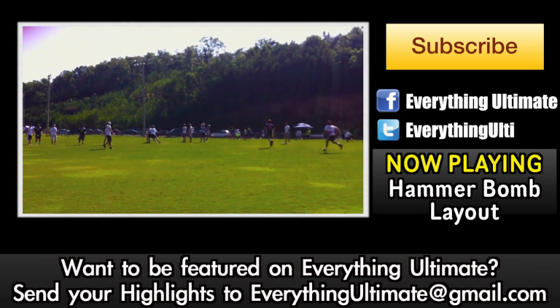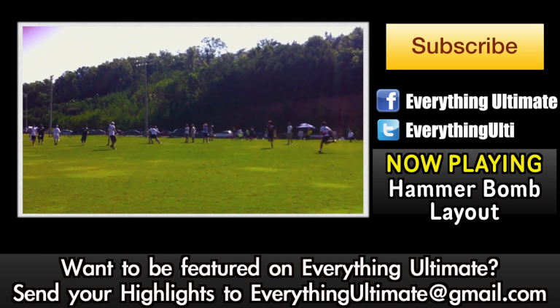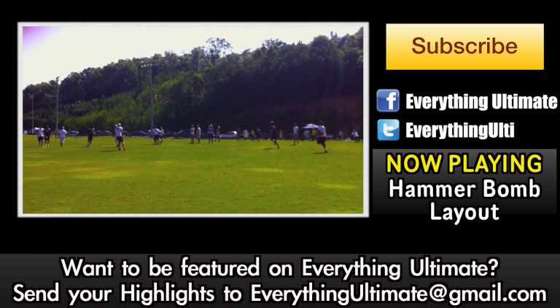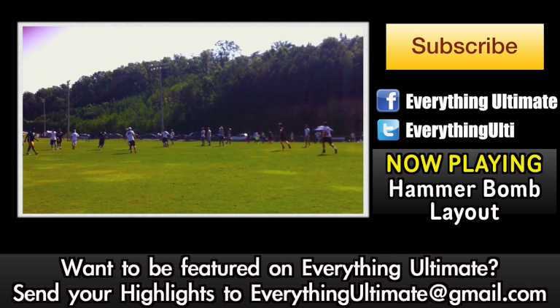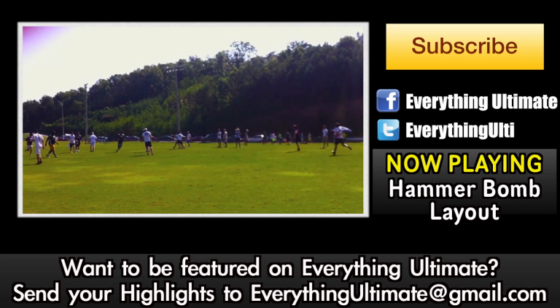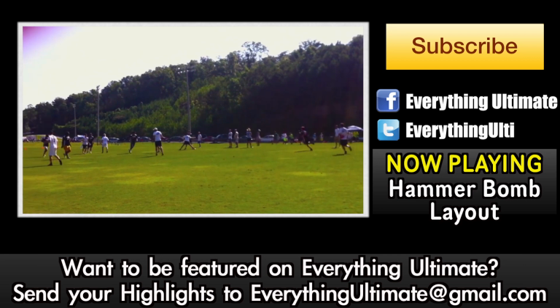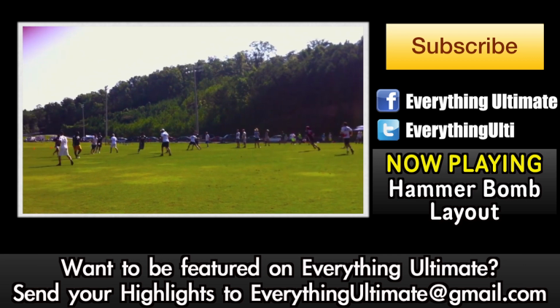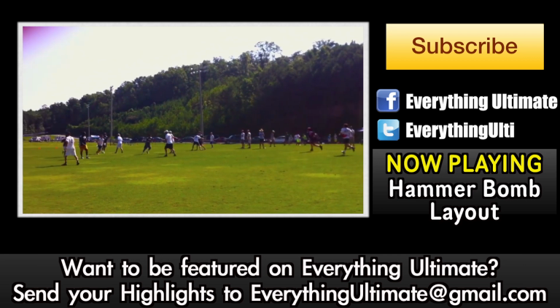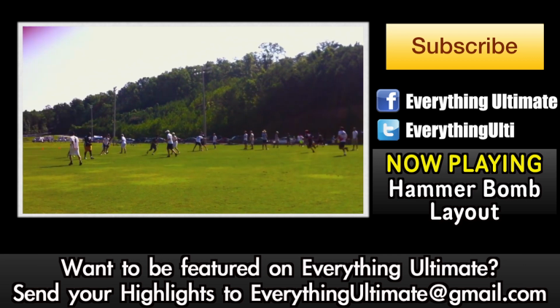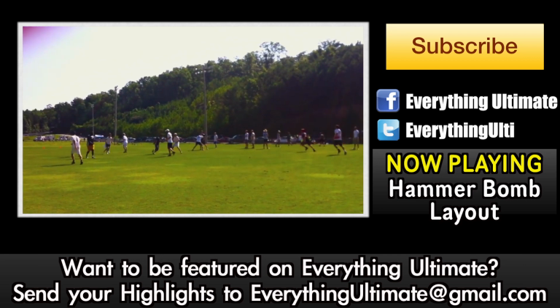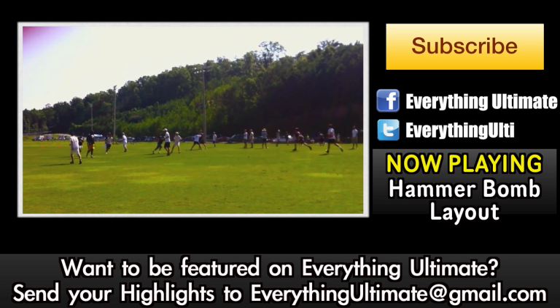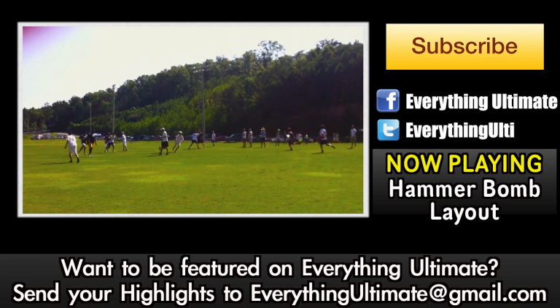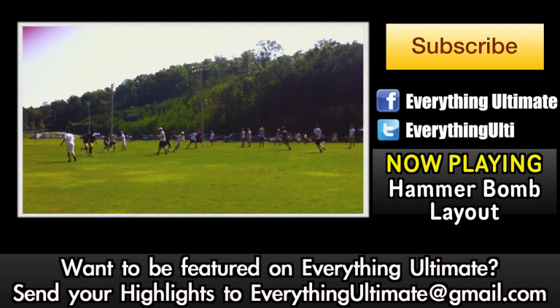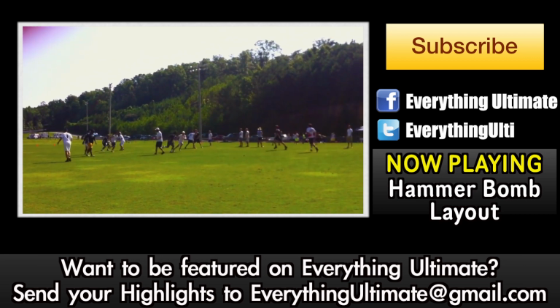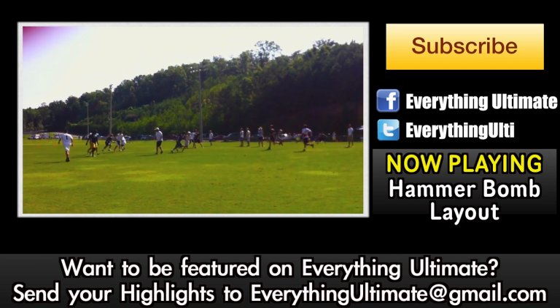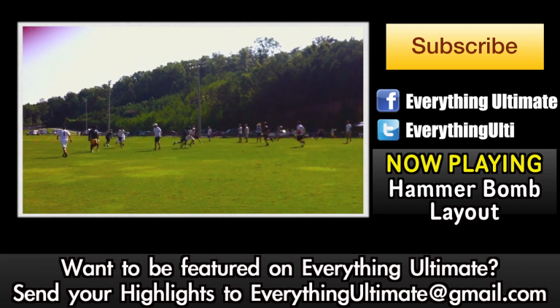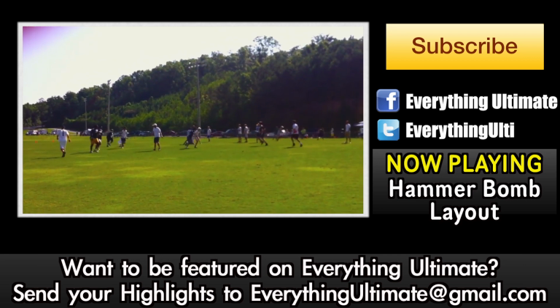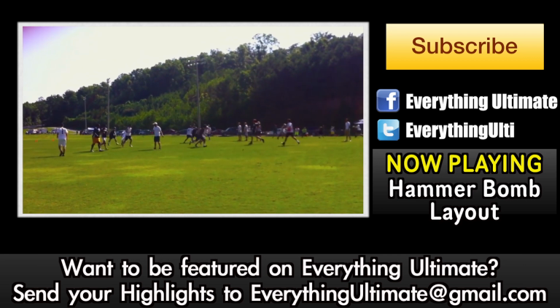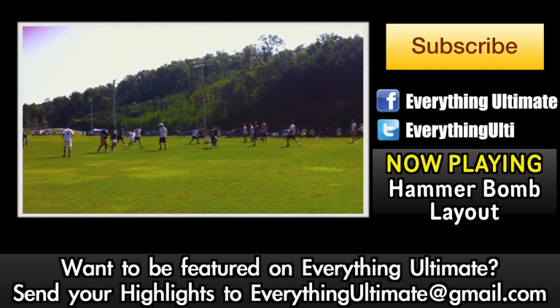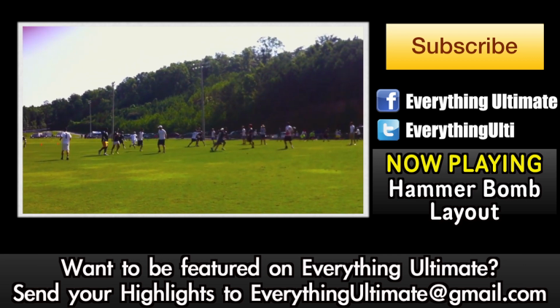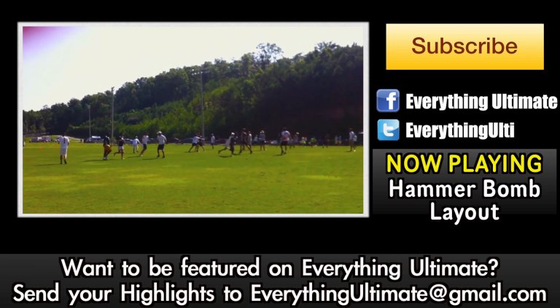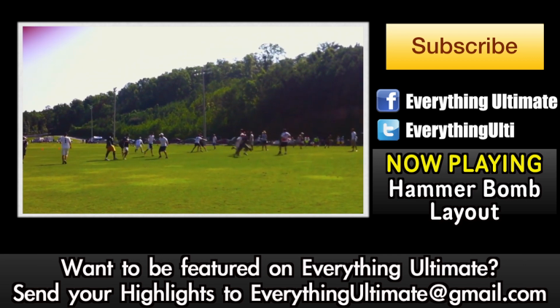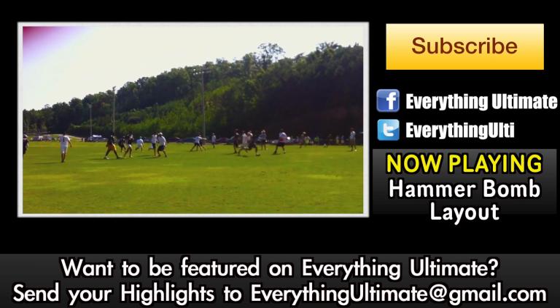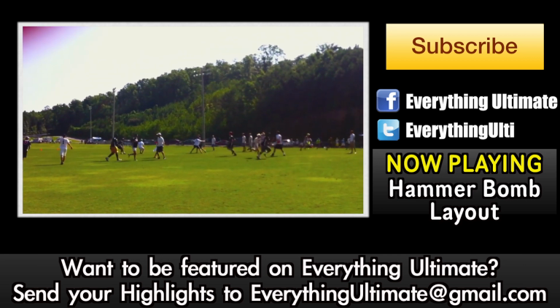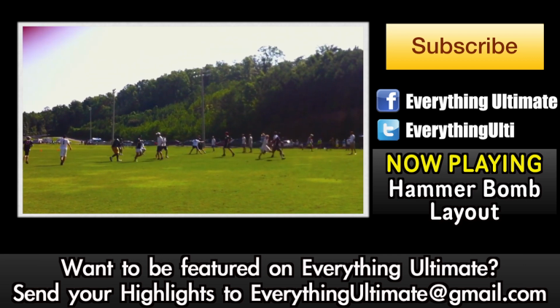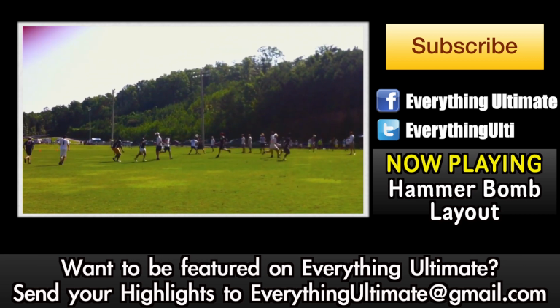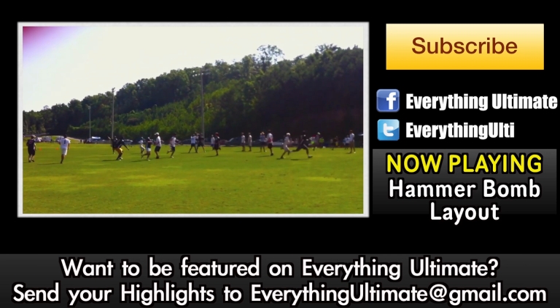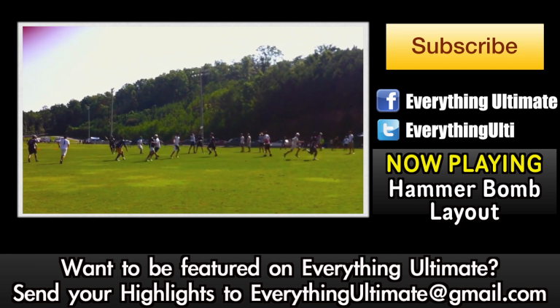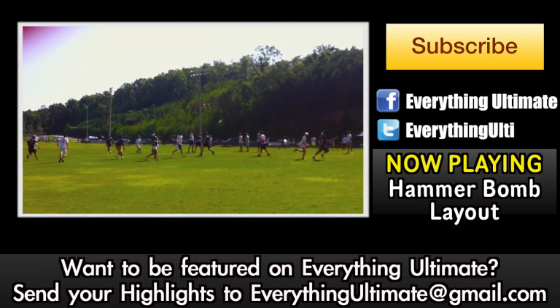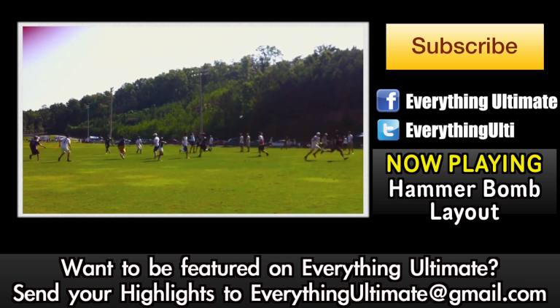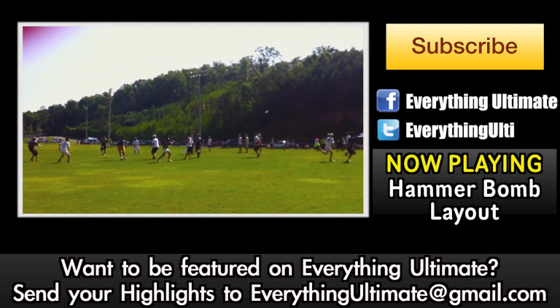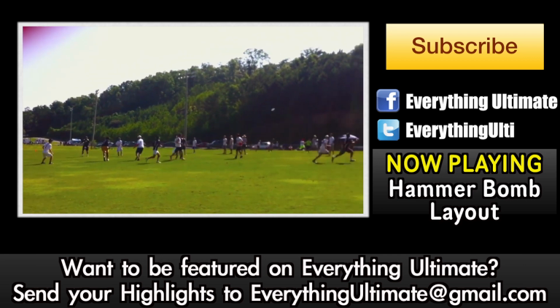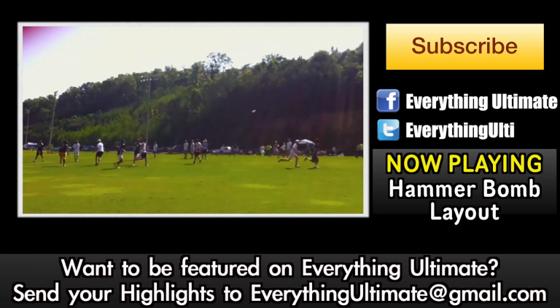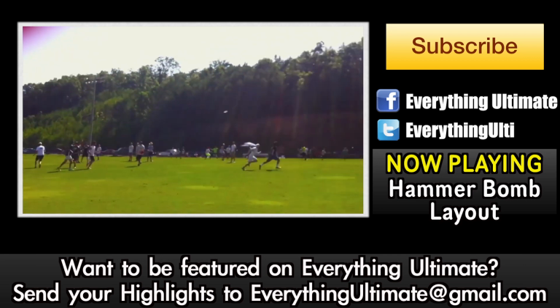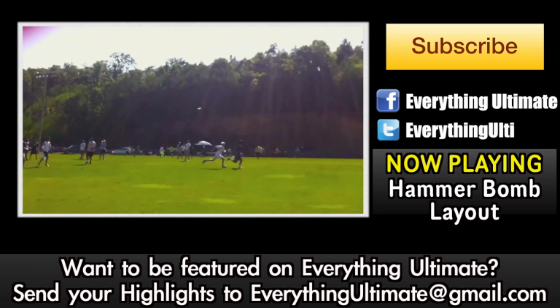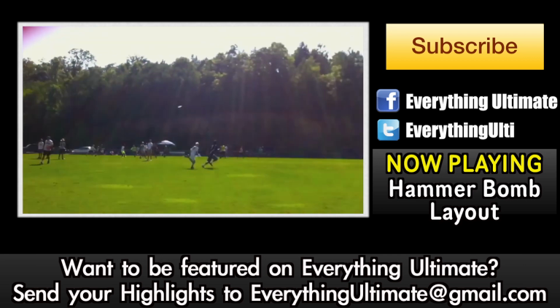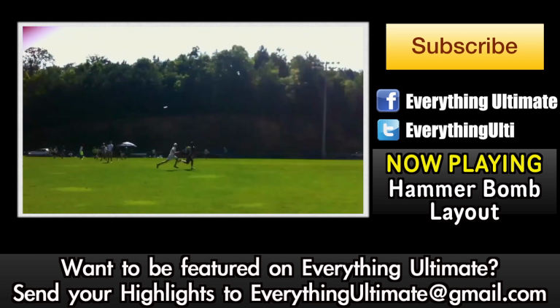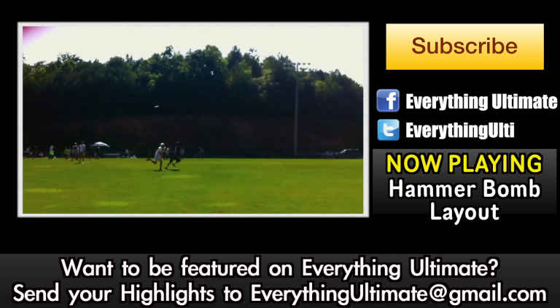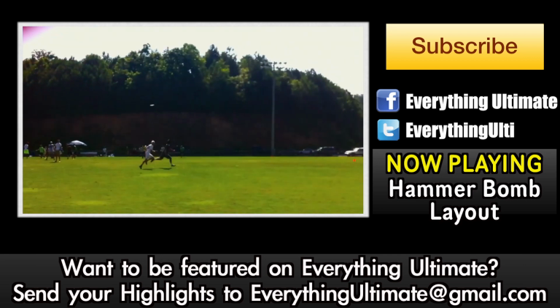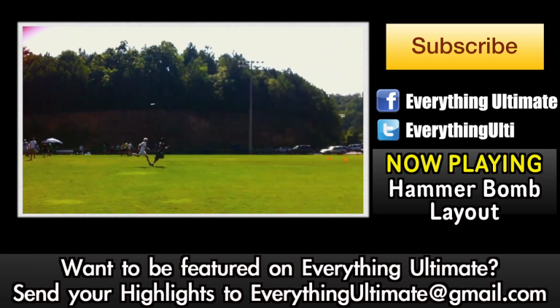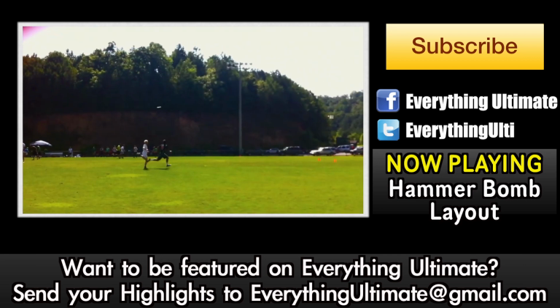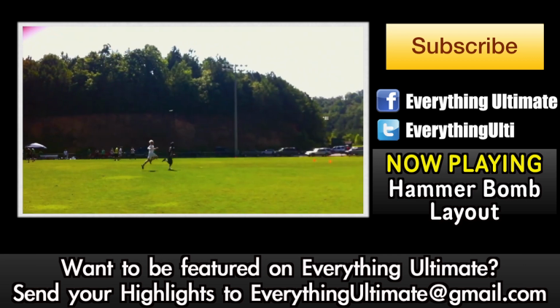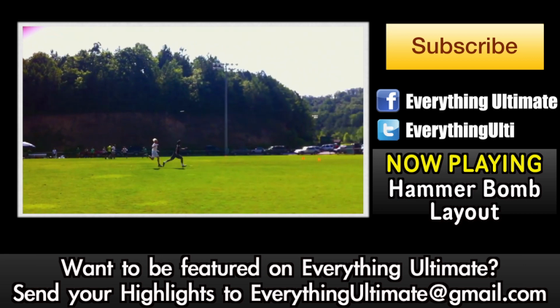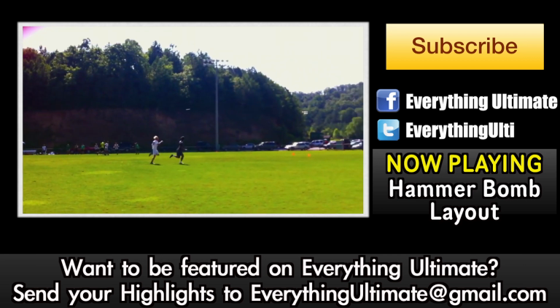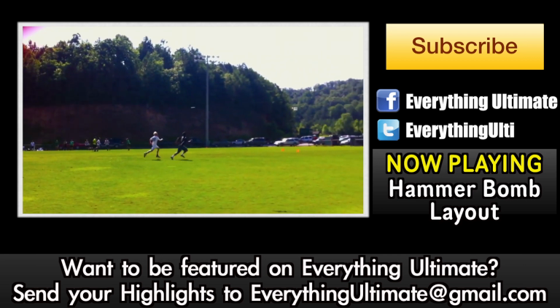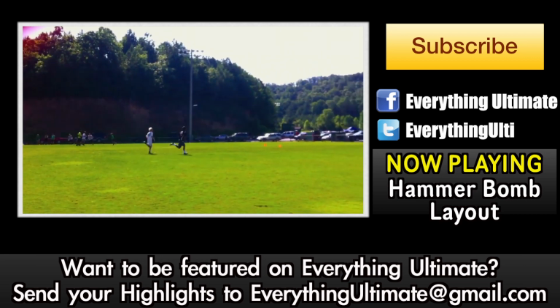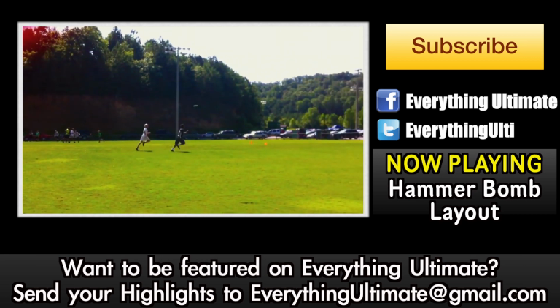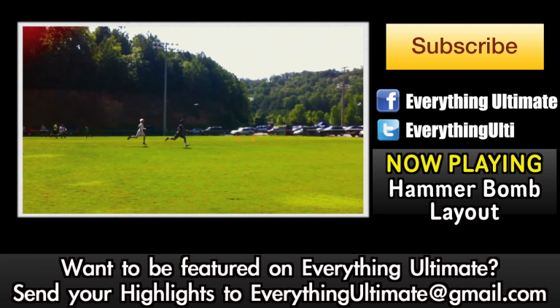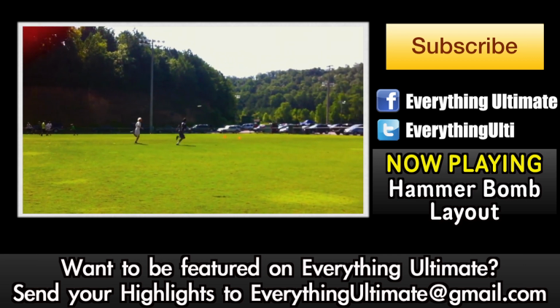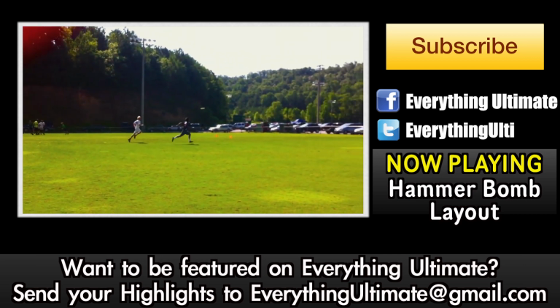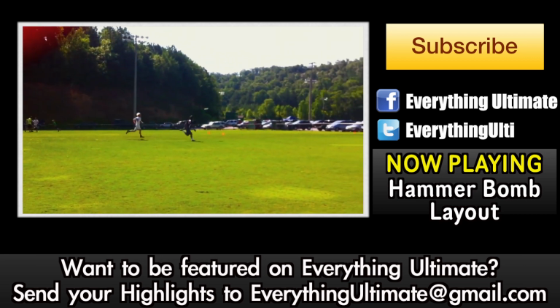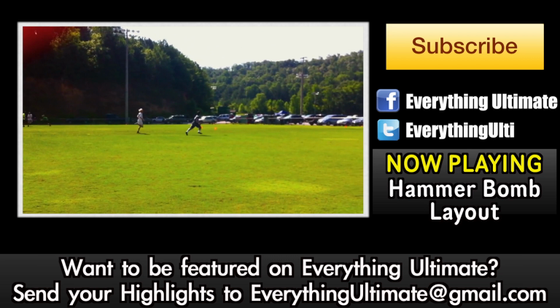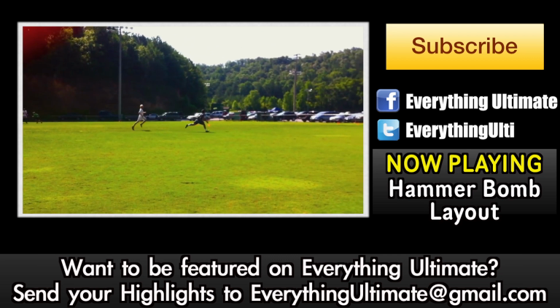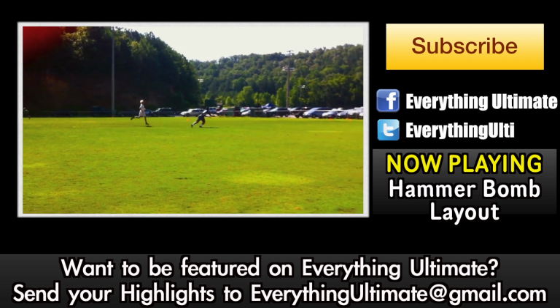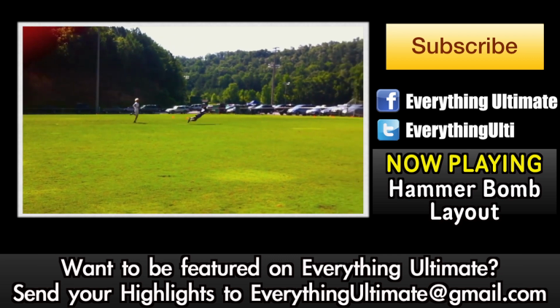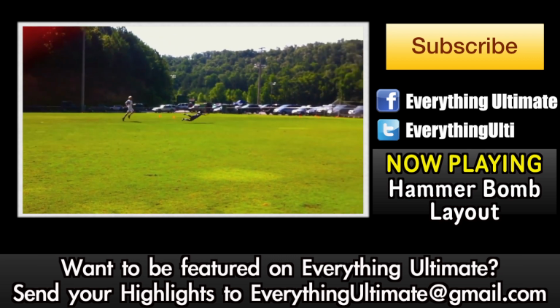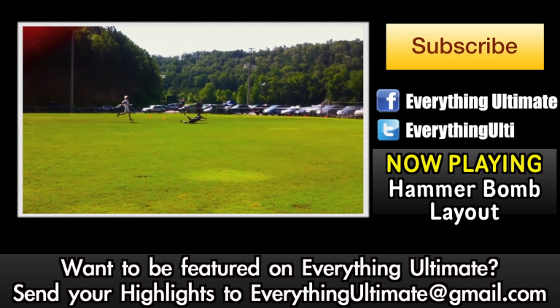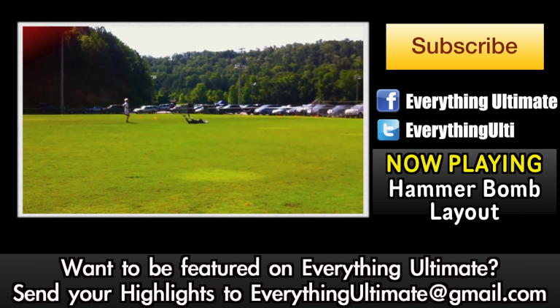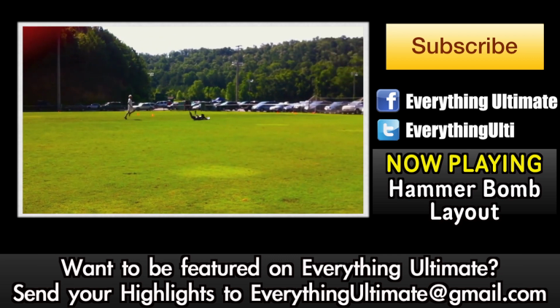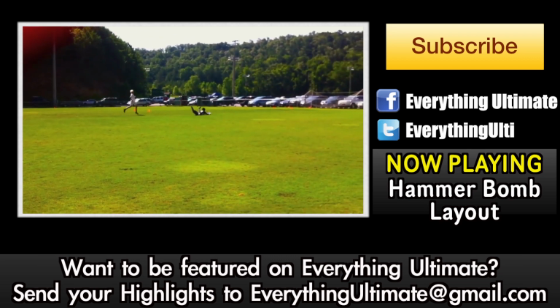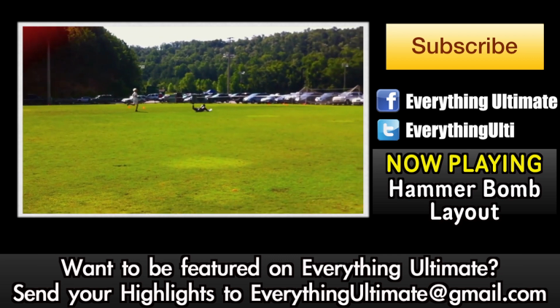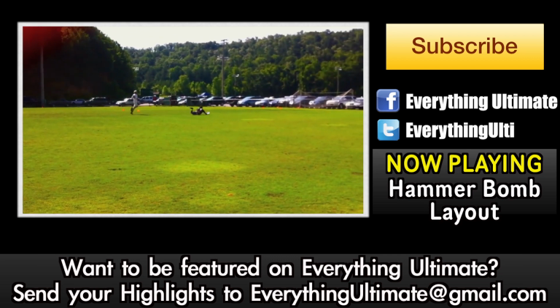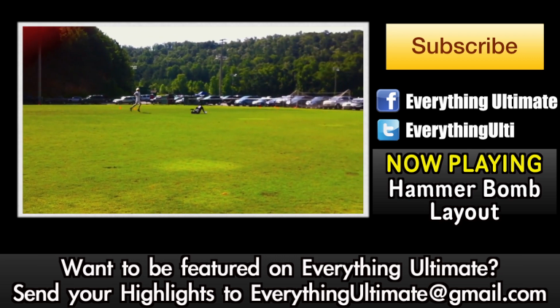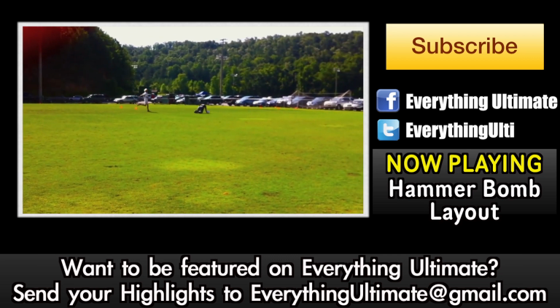If you missed the video from yesterday, click the video to see the hammer bottom layout. And also make sure you subscribe to Everything Ultimate for the latest Ultimate Frisbee highlights.